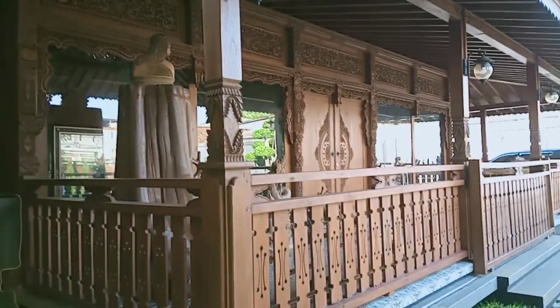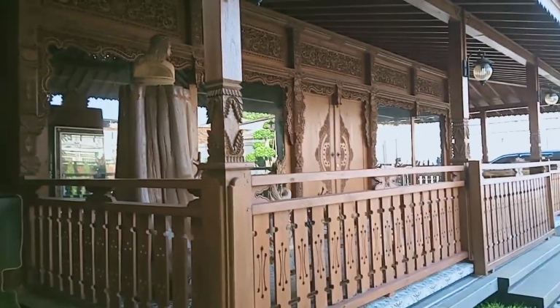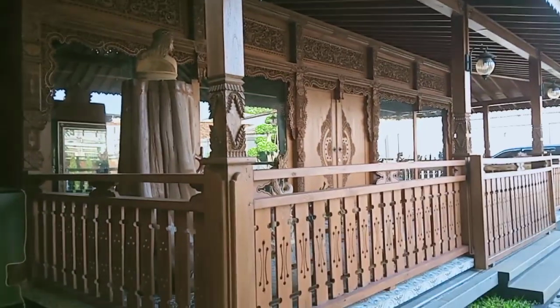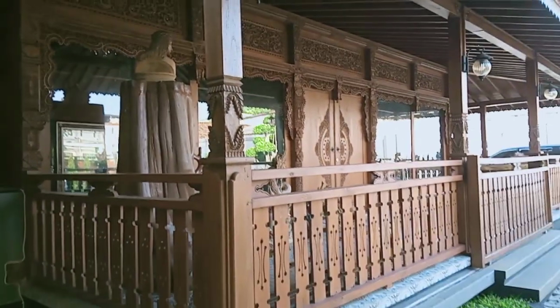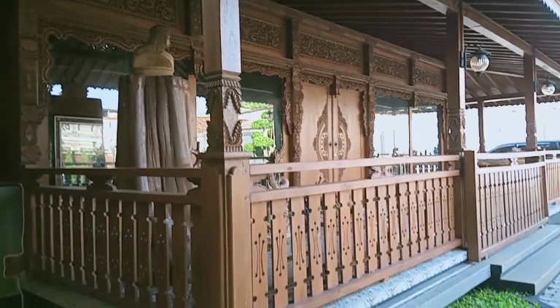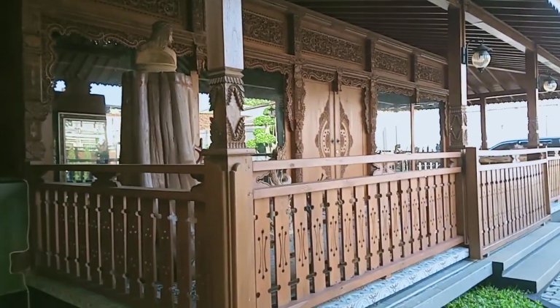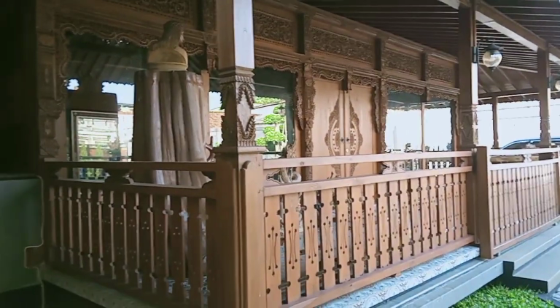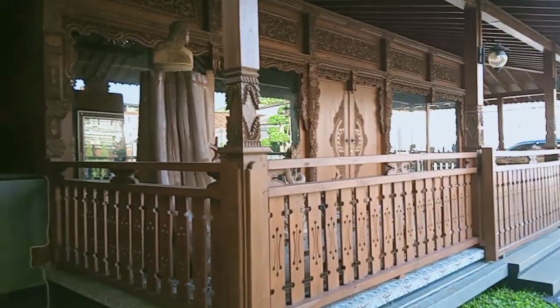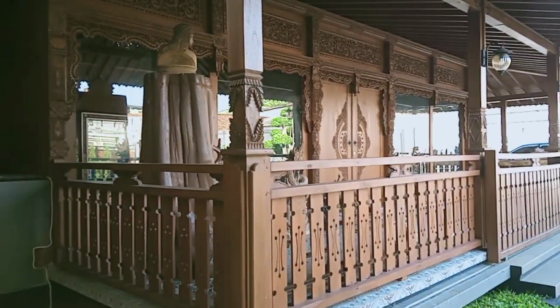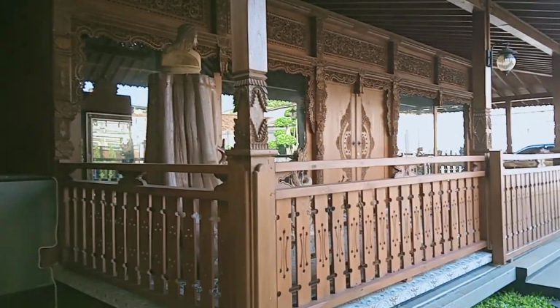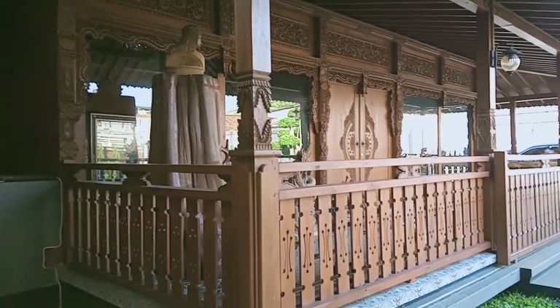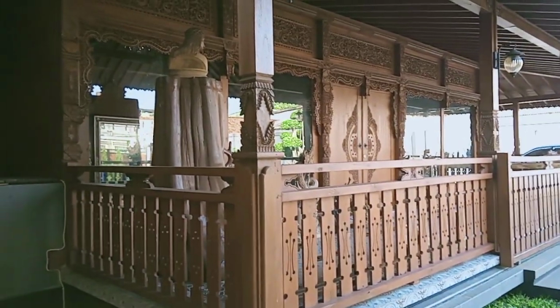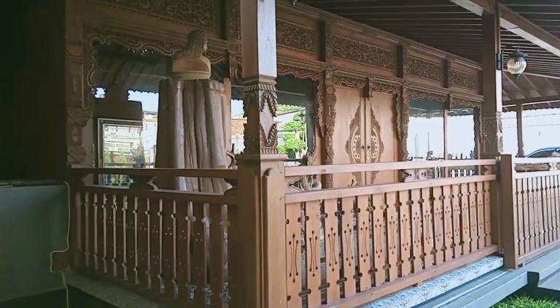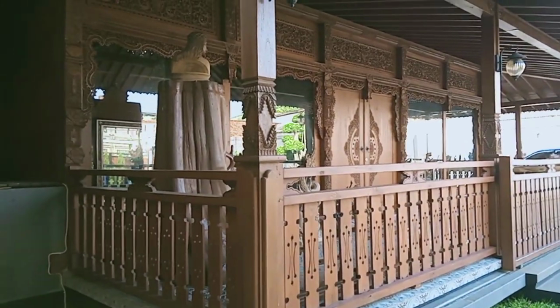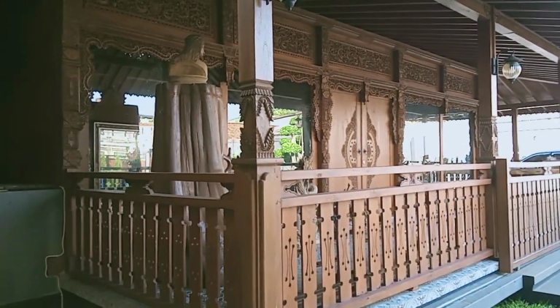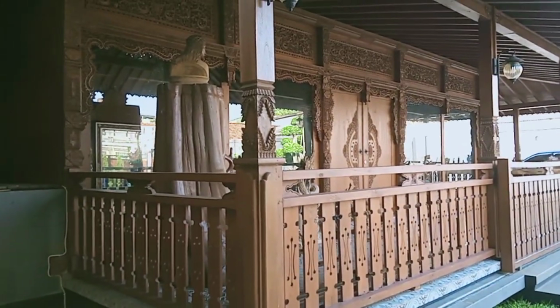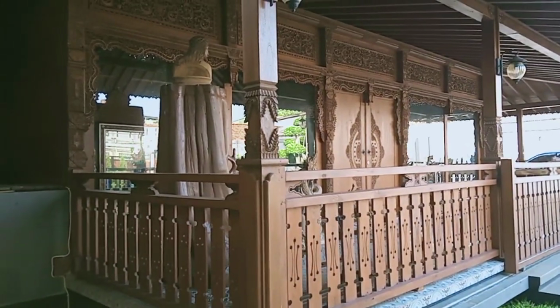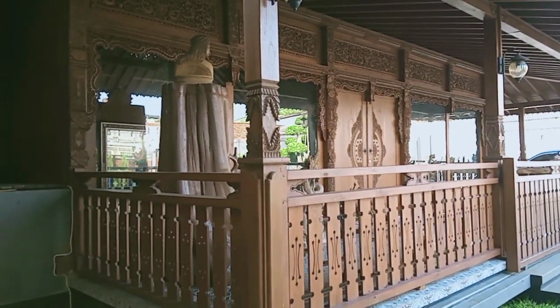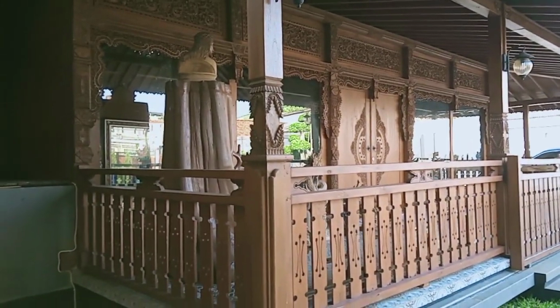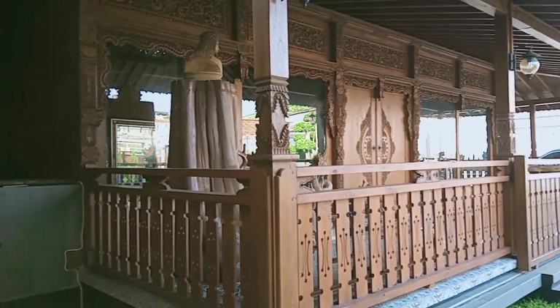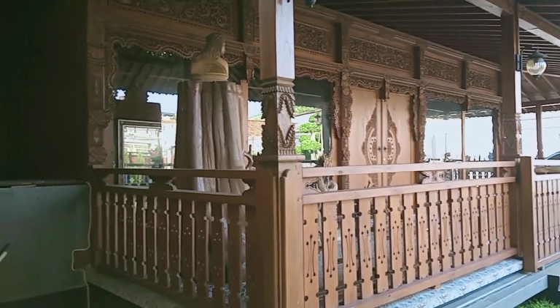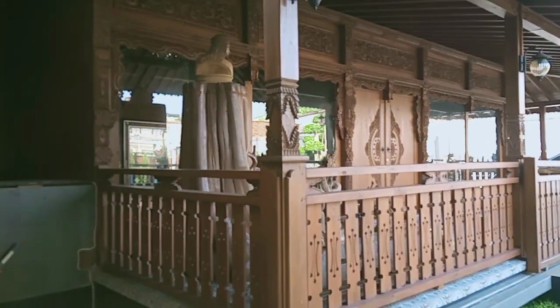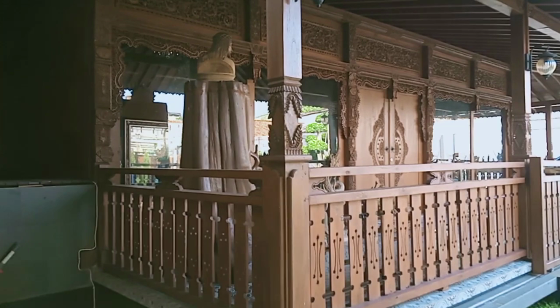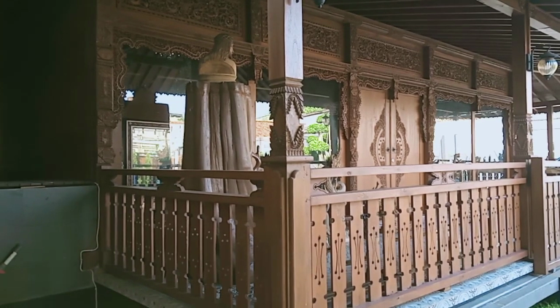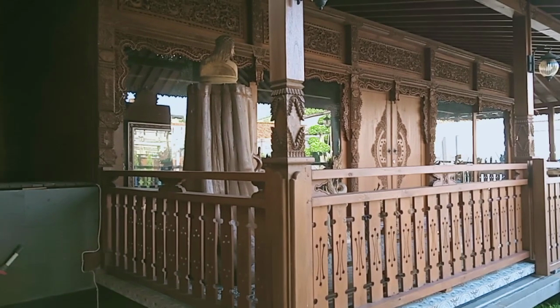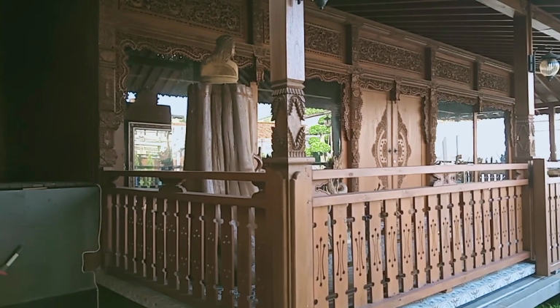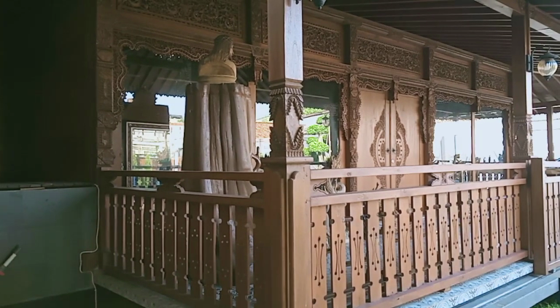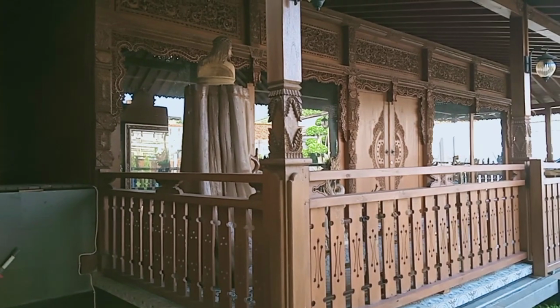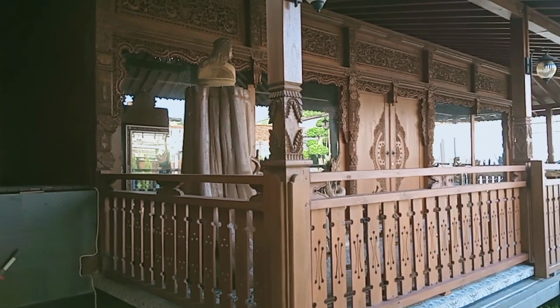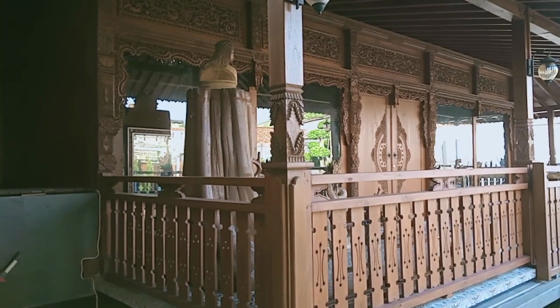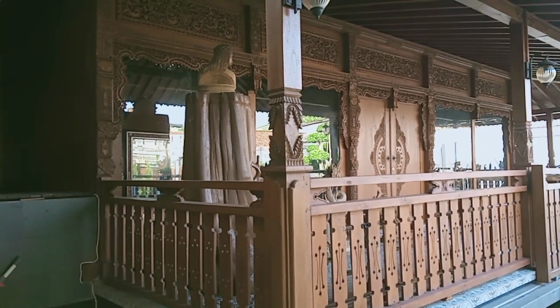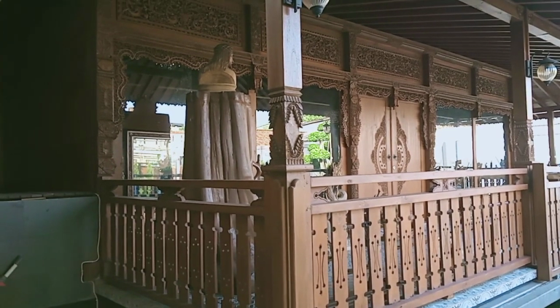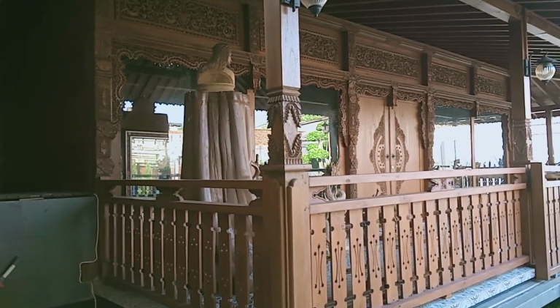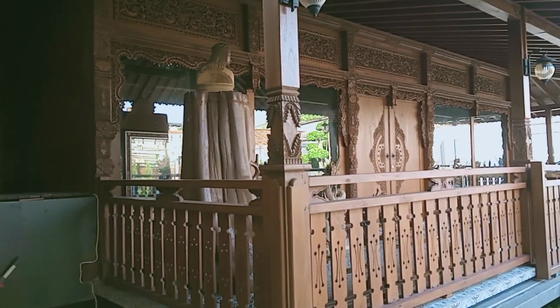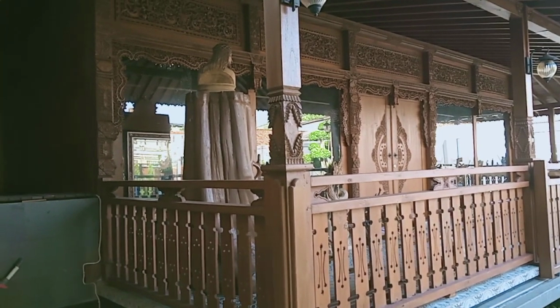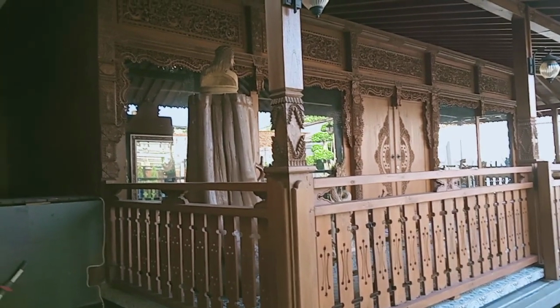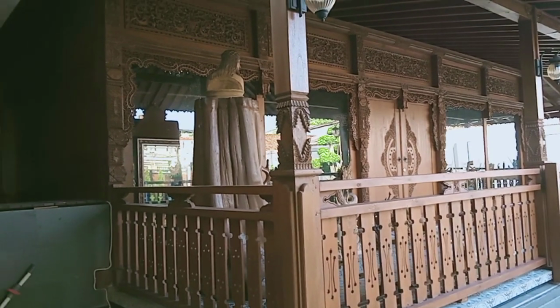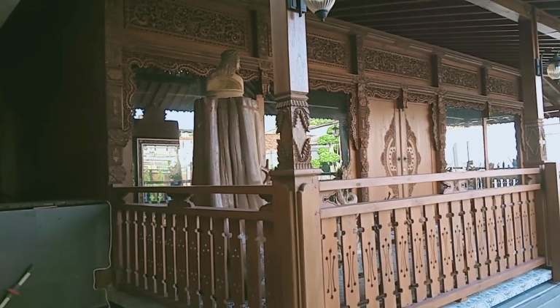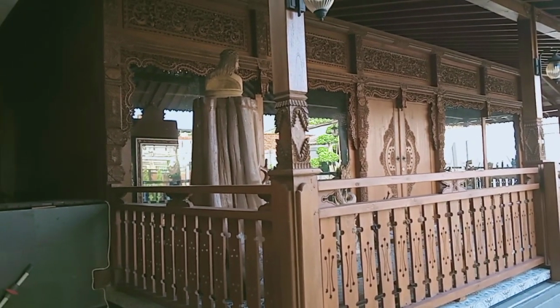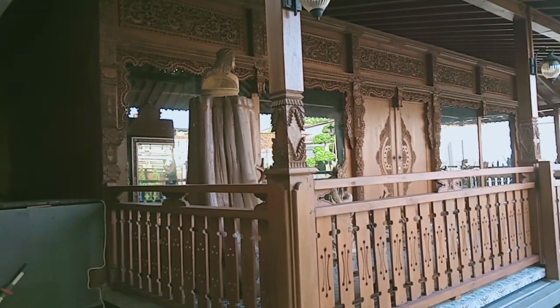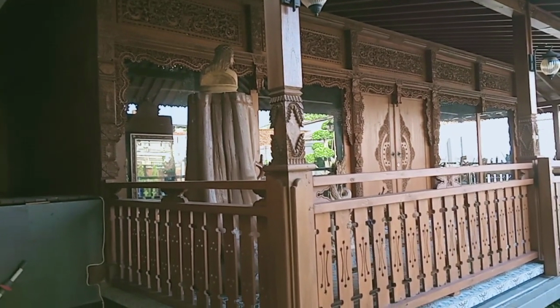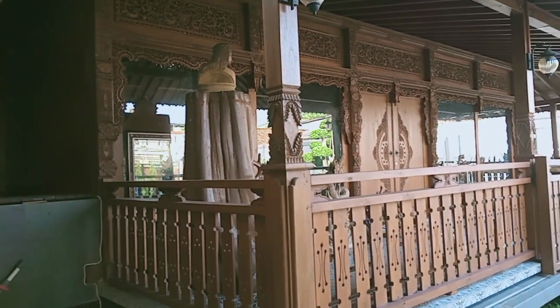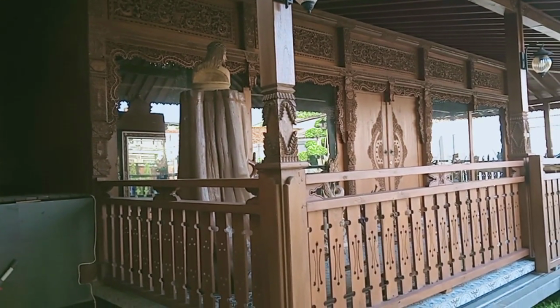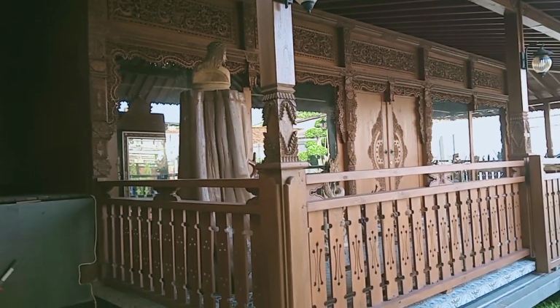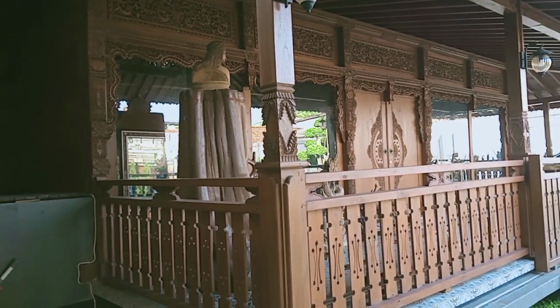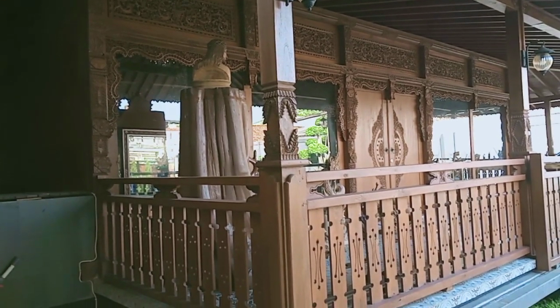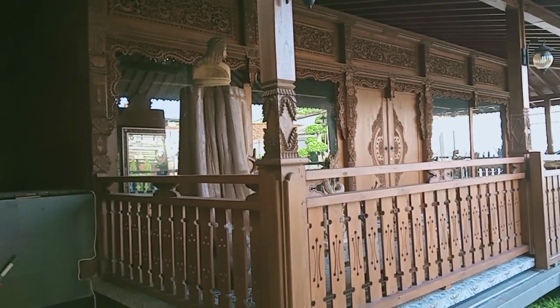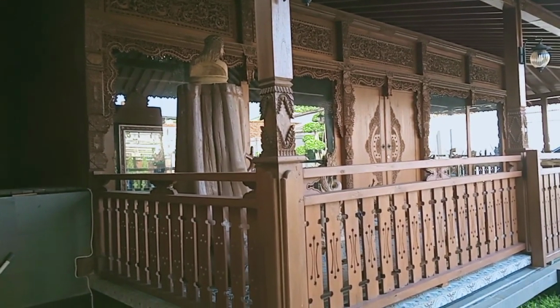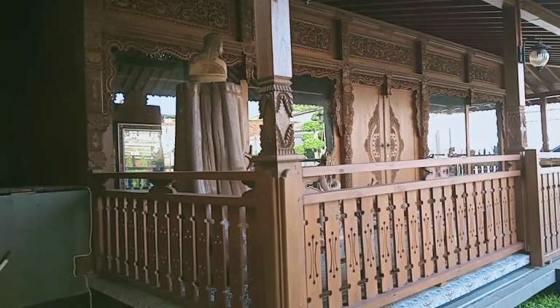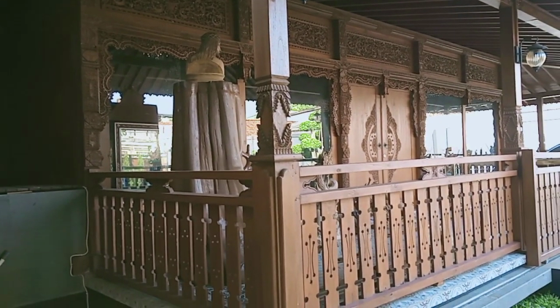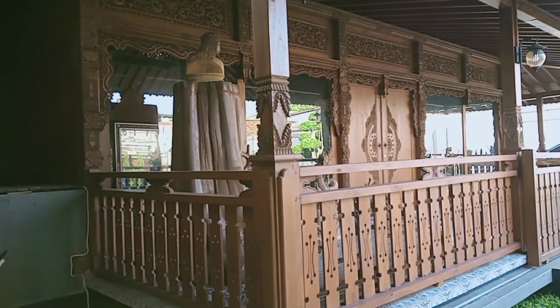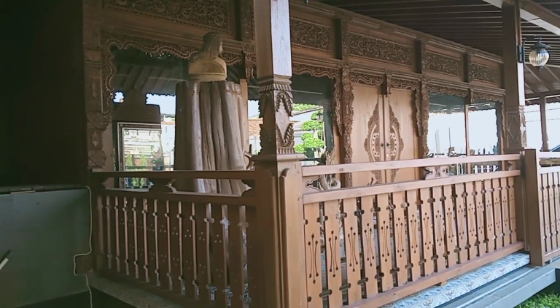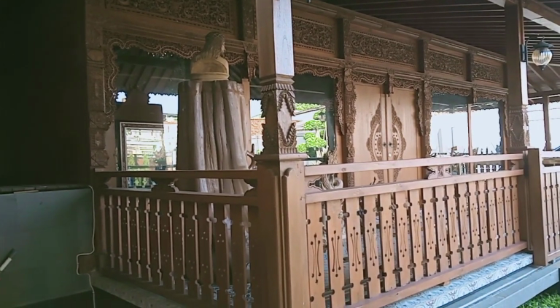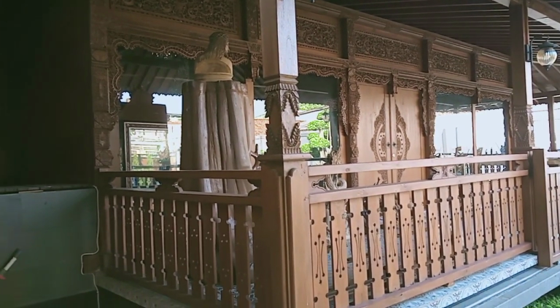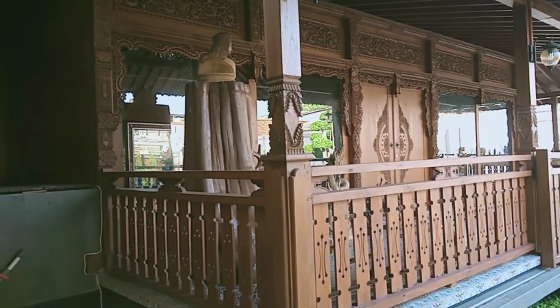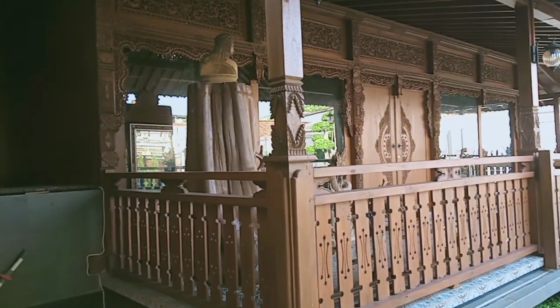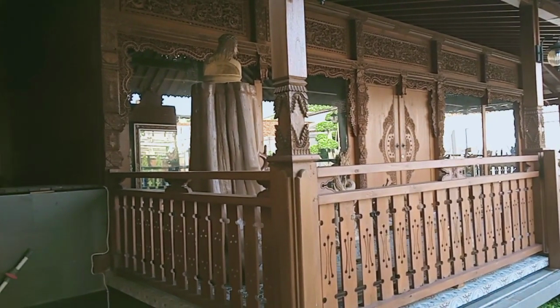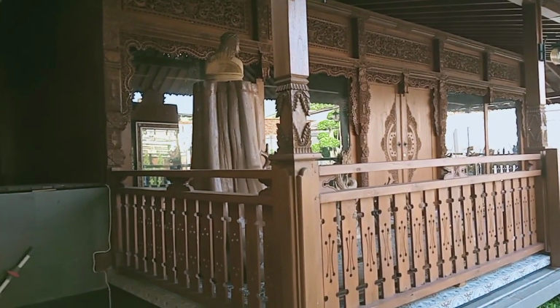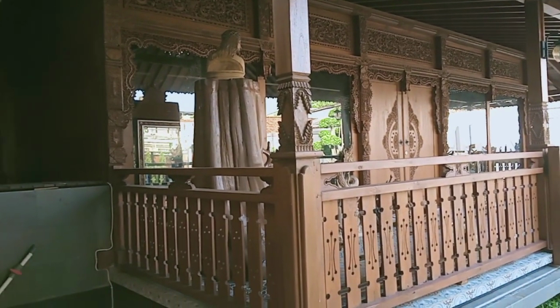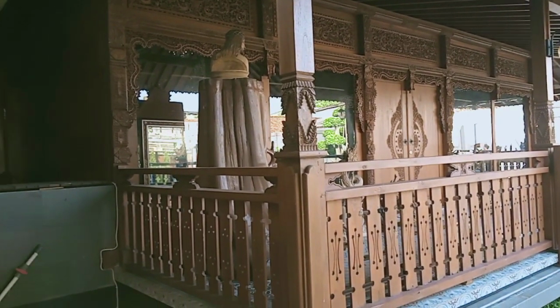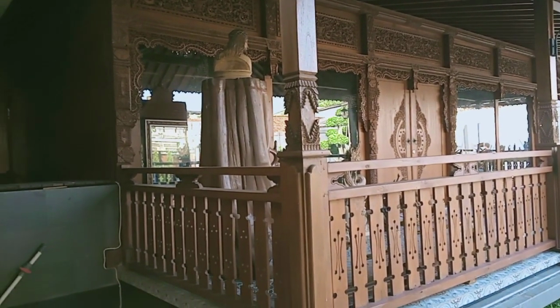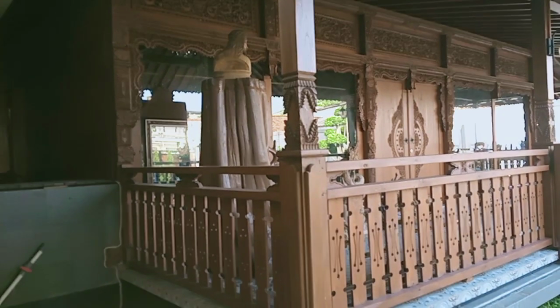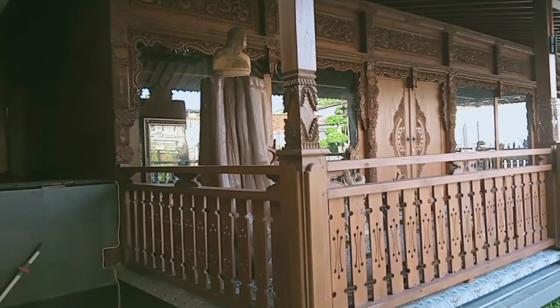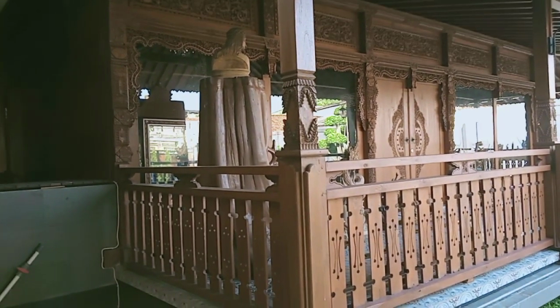Barangkali ada yang minat bikin rumah seperti ini, bisa langsung pesan dan hubungi nomor saya guys.